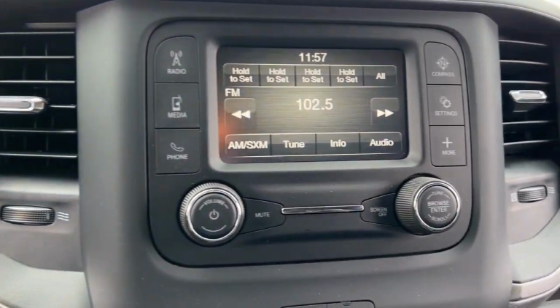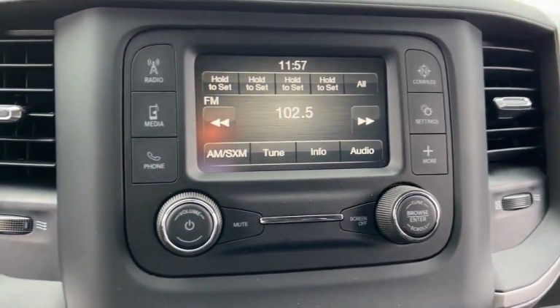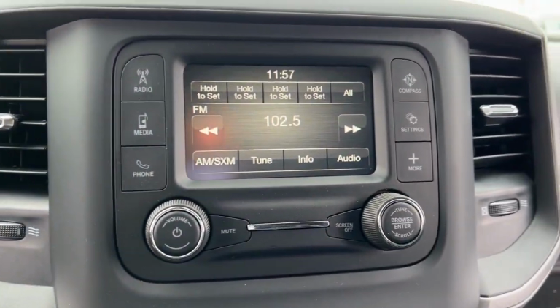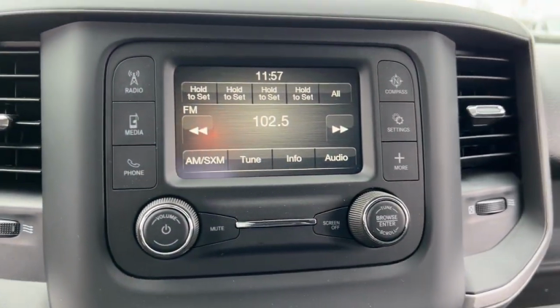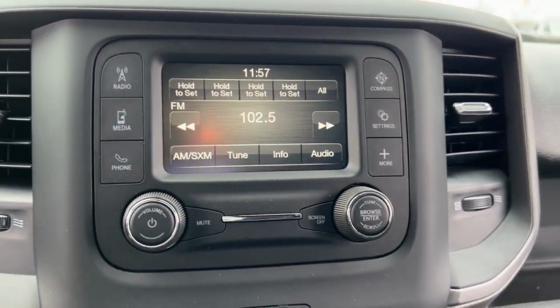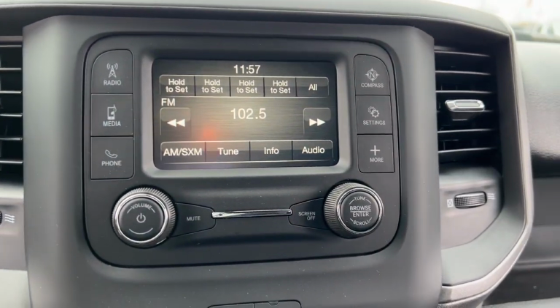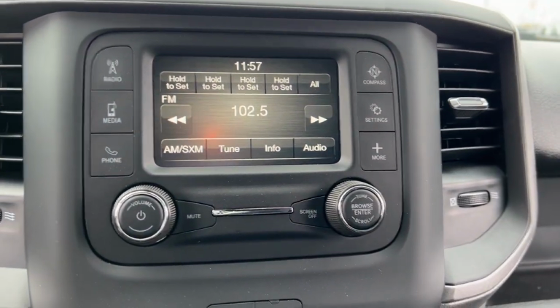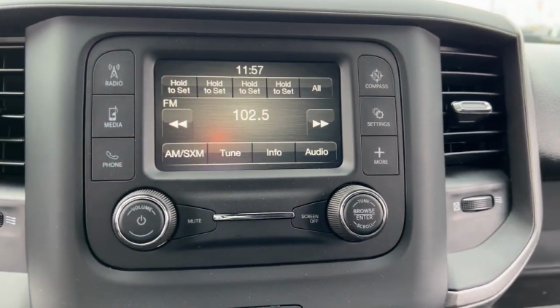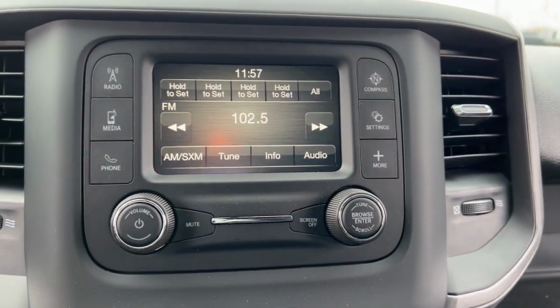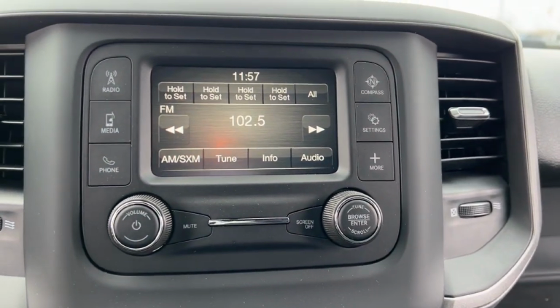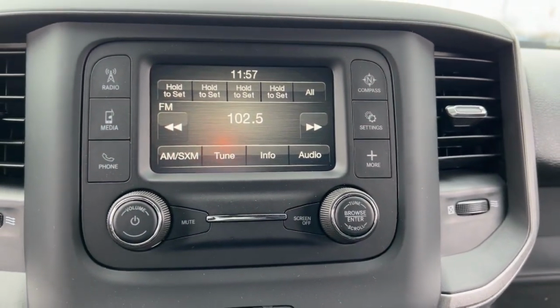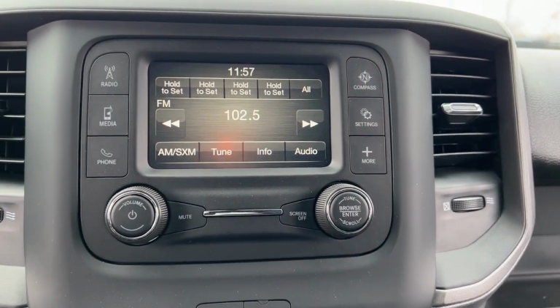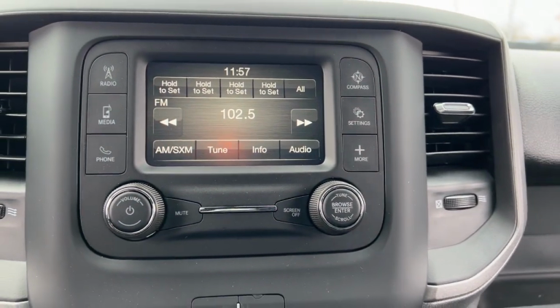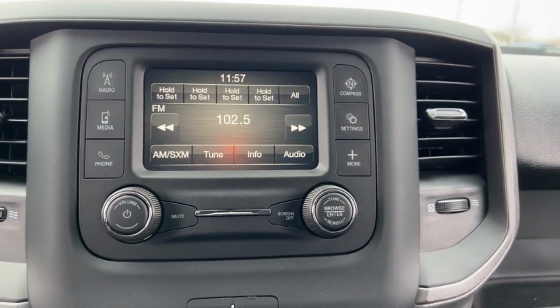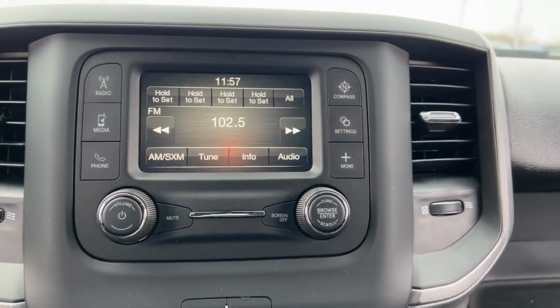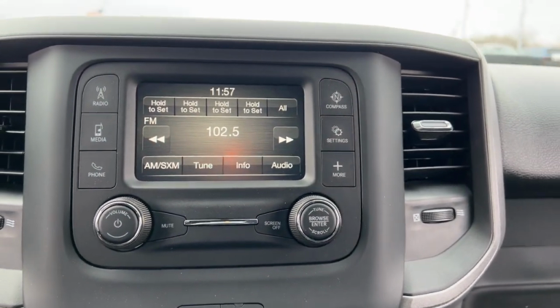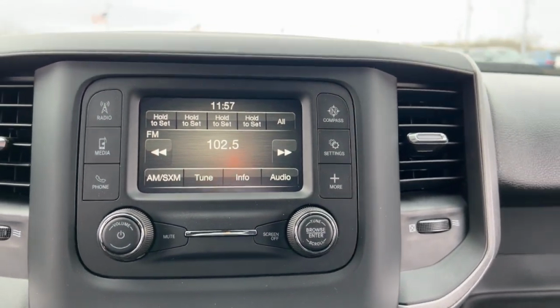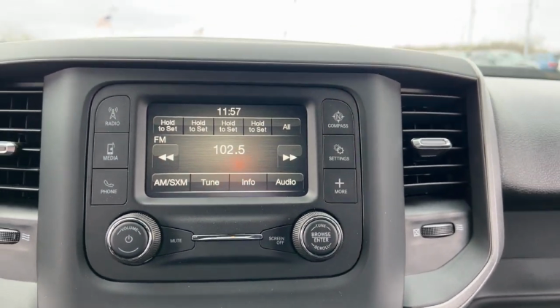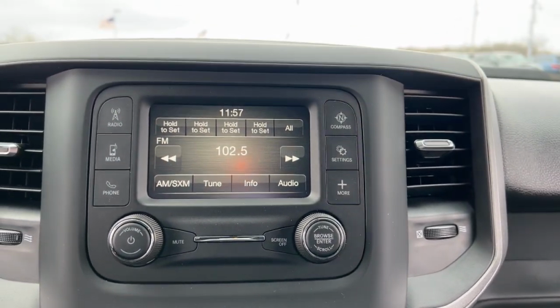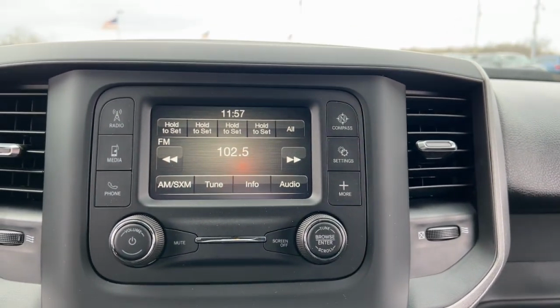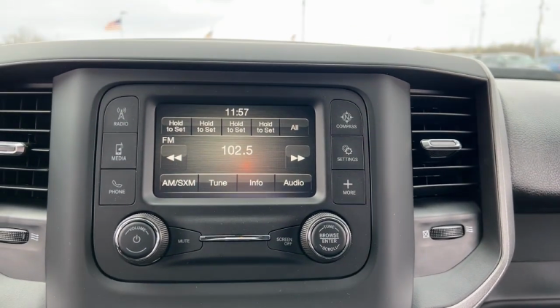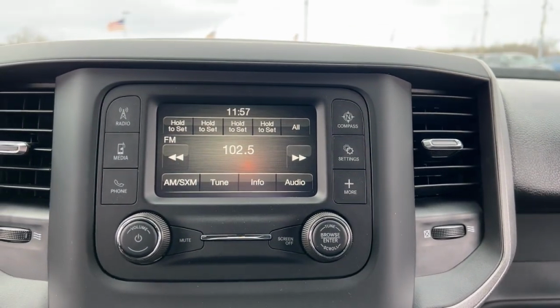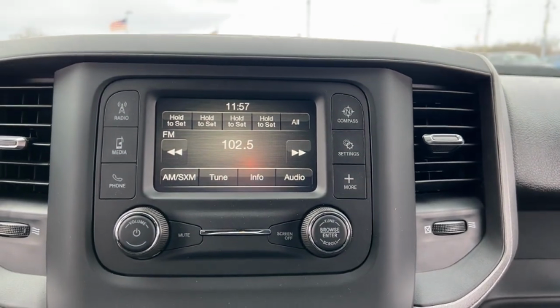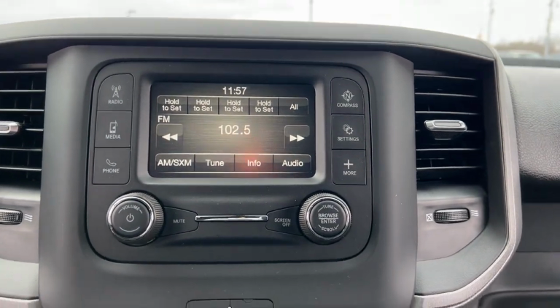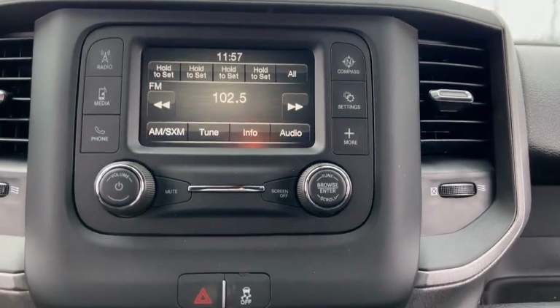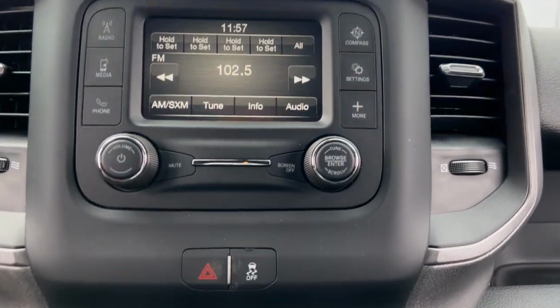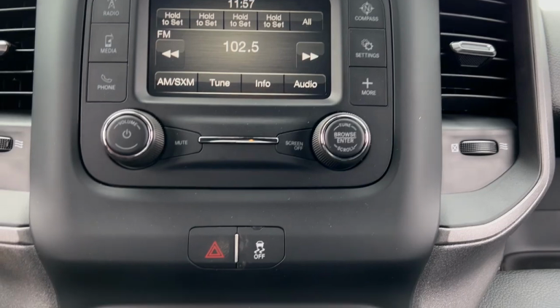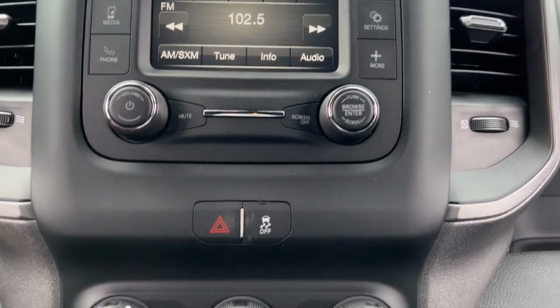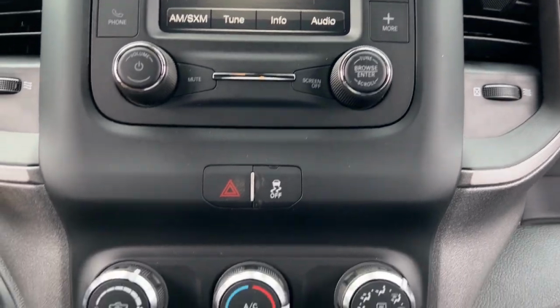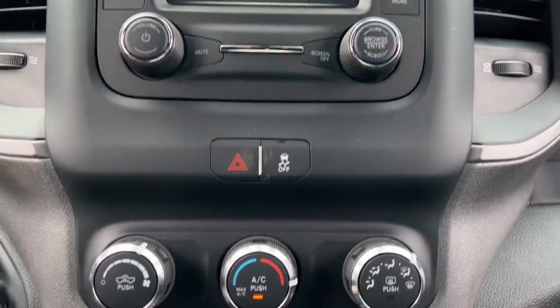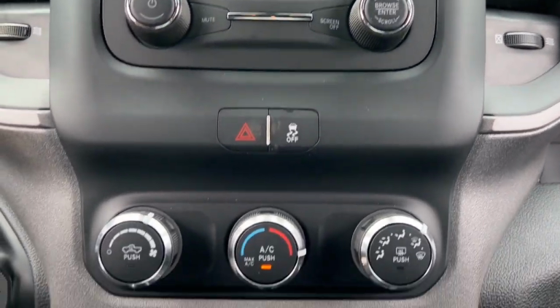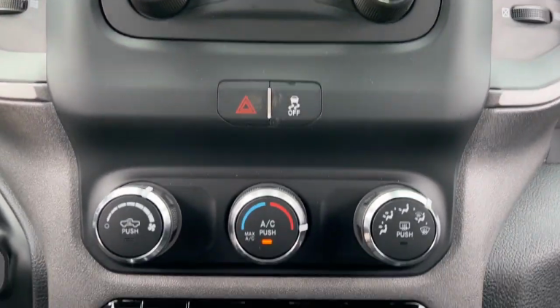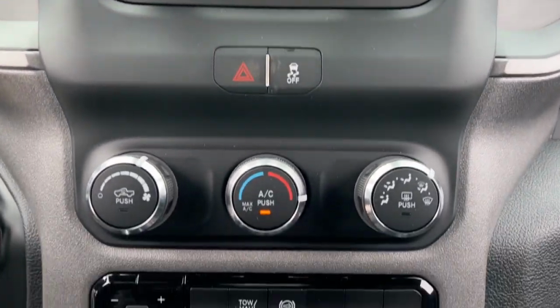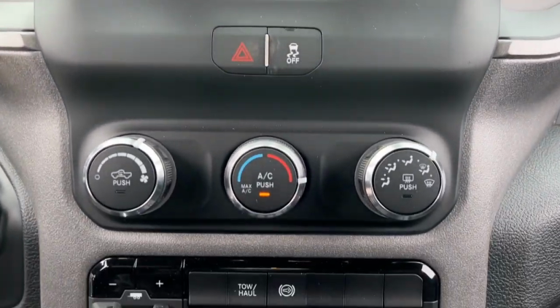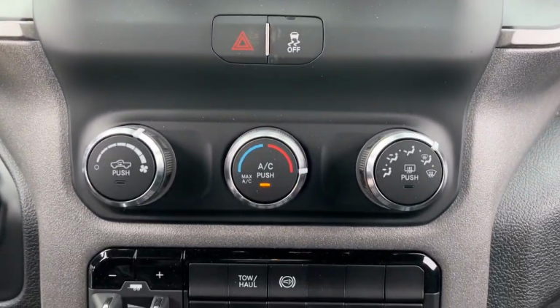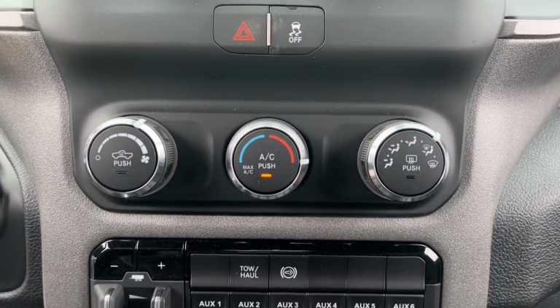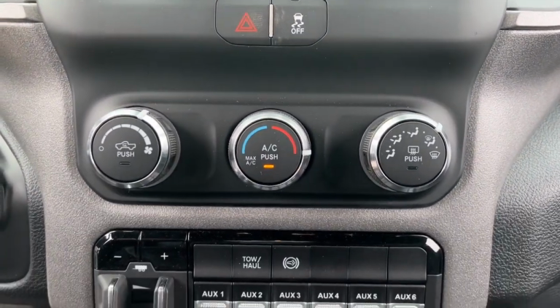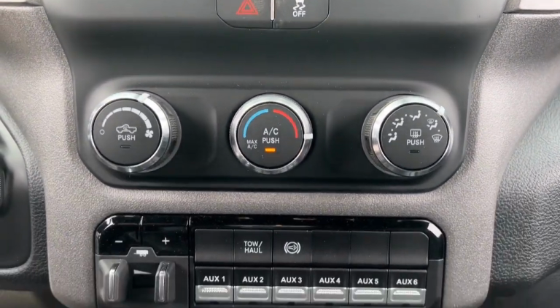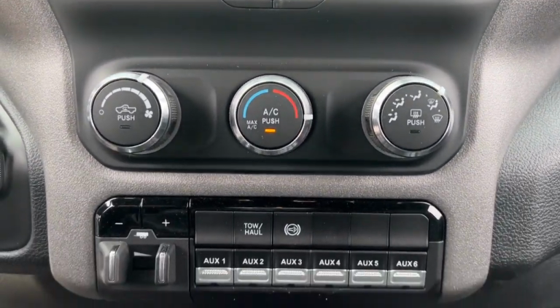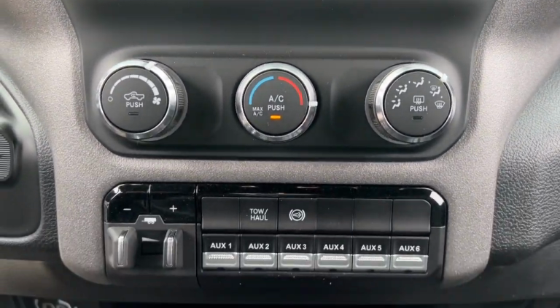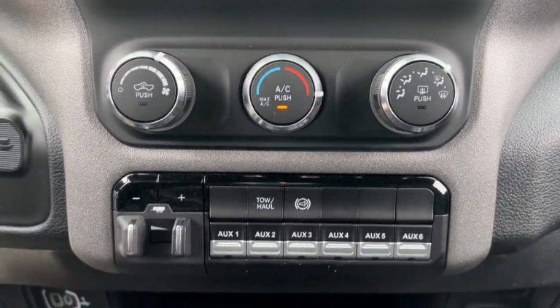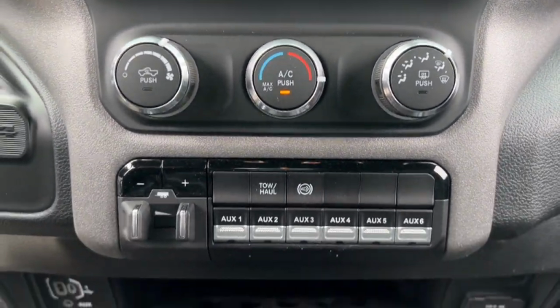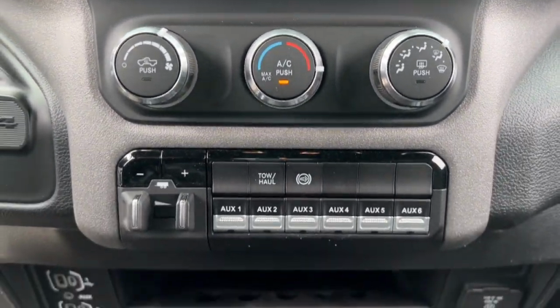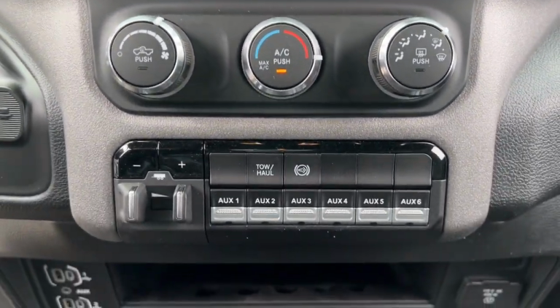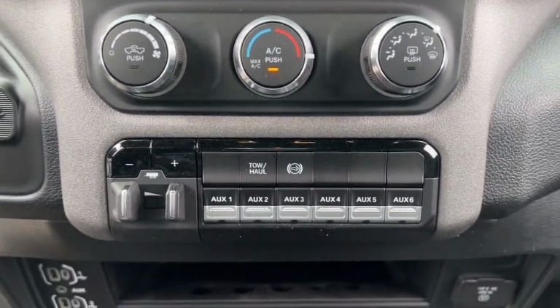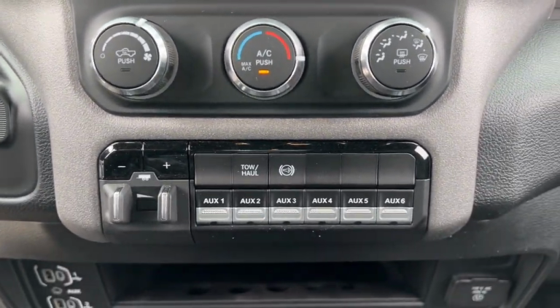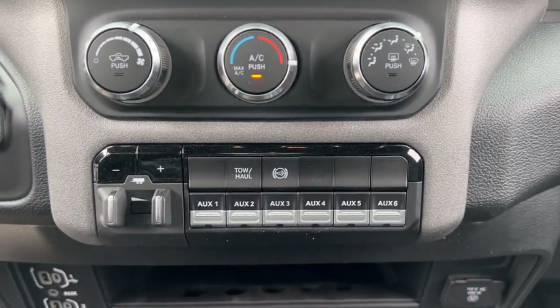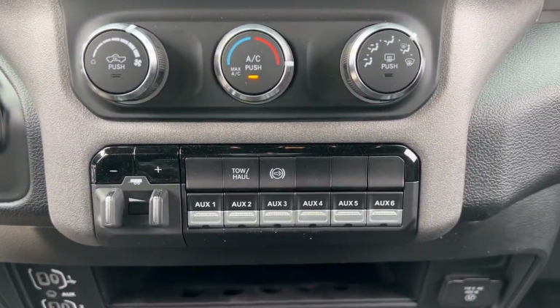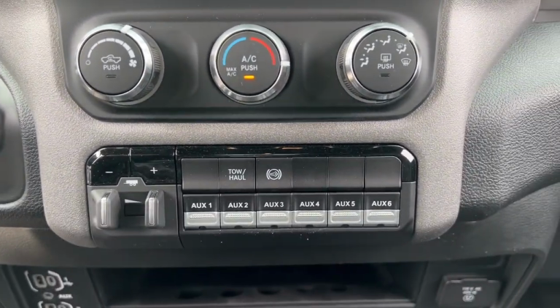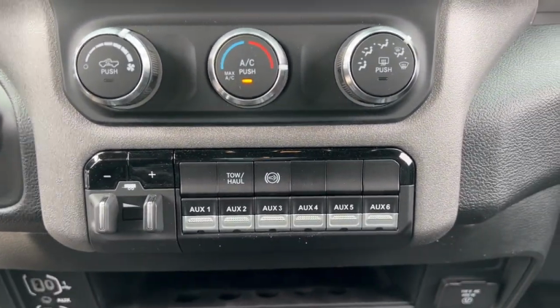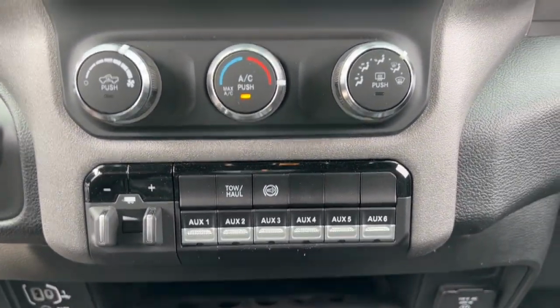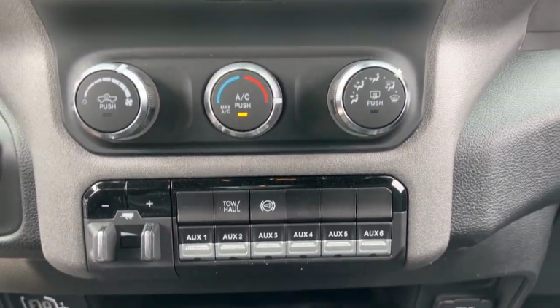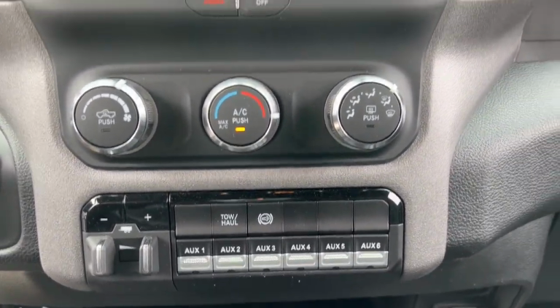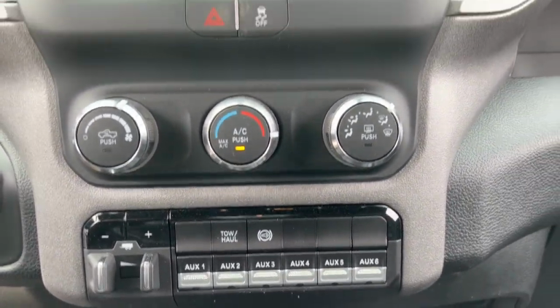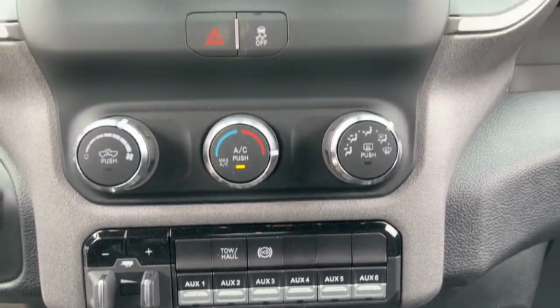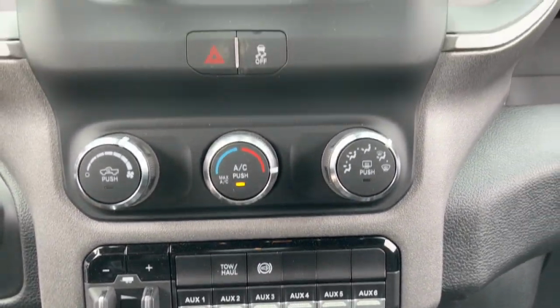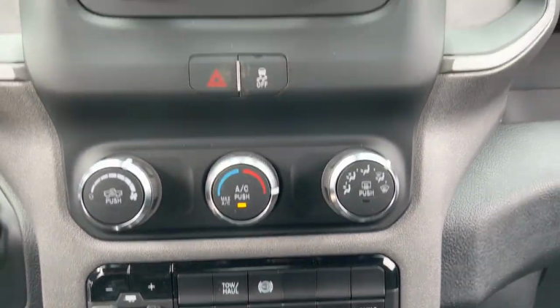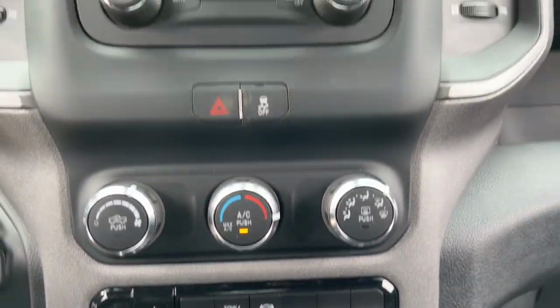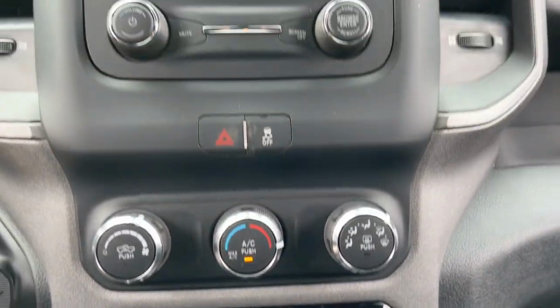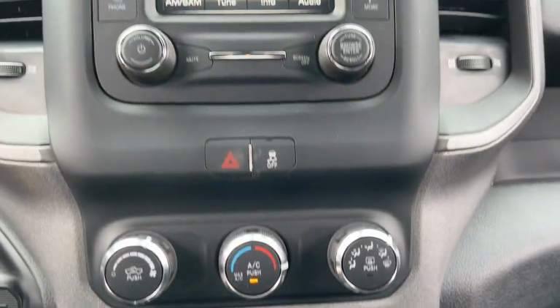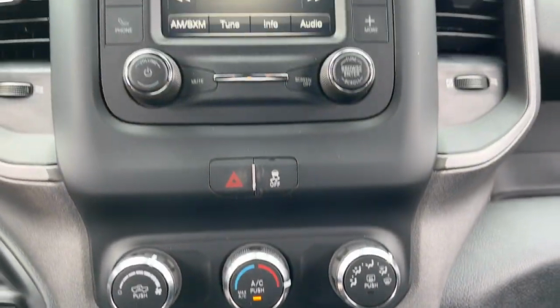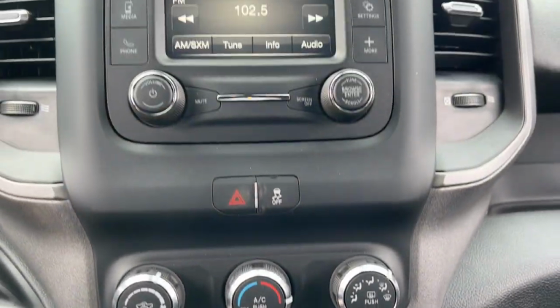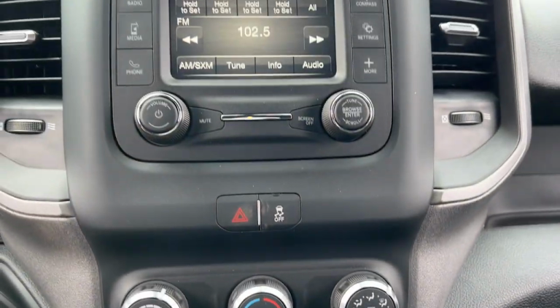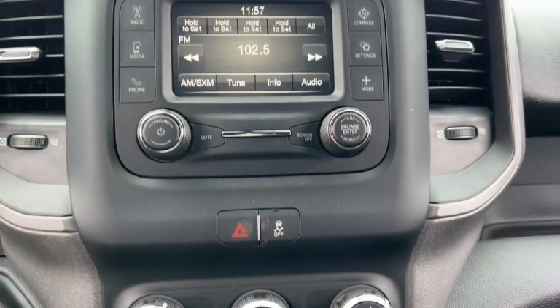Smooth and refined meets rock-solid strength in the Ram 3500. Get behind the wheel and get to work.